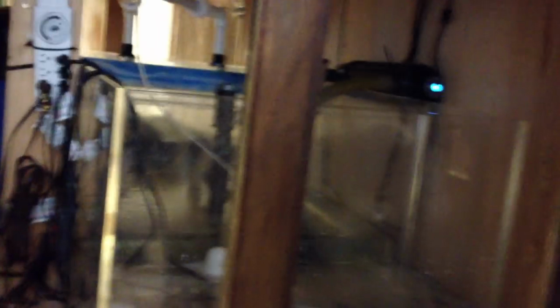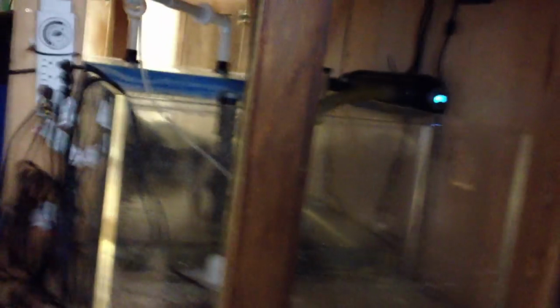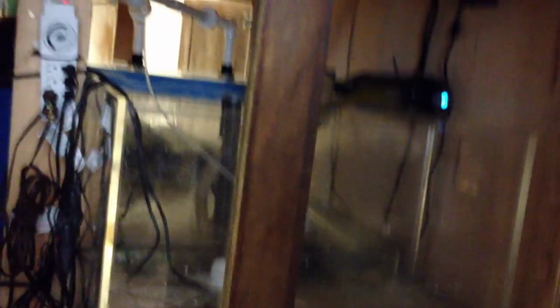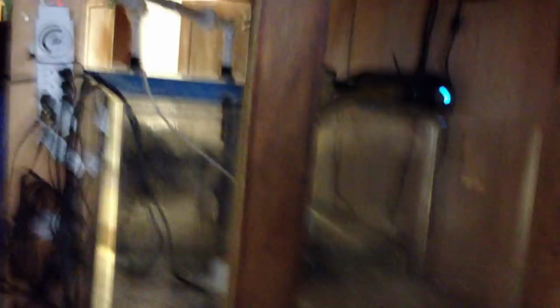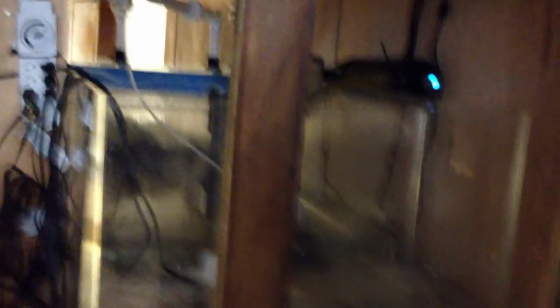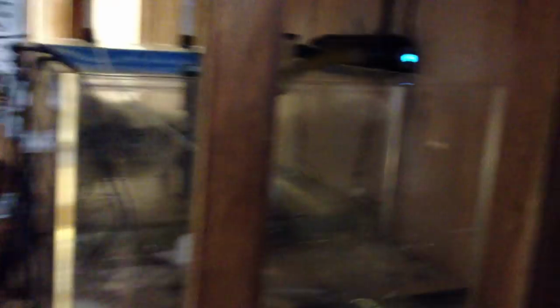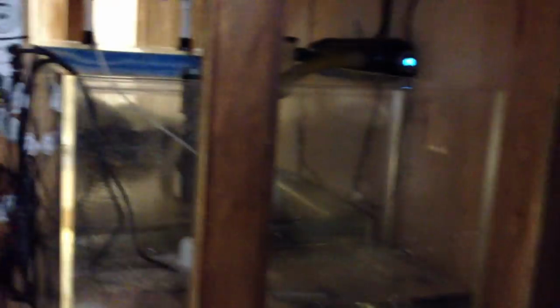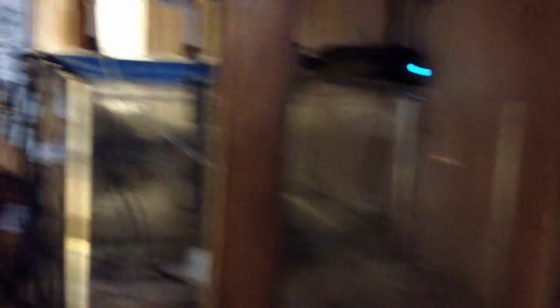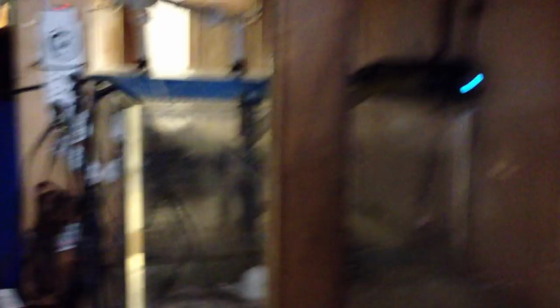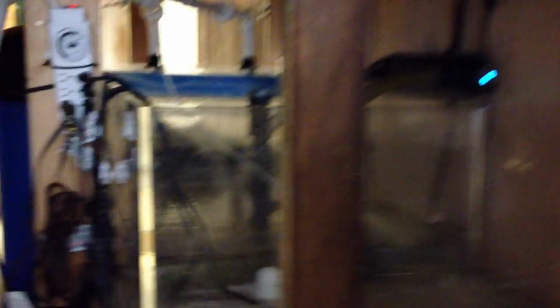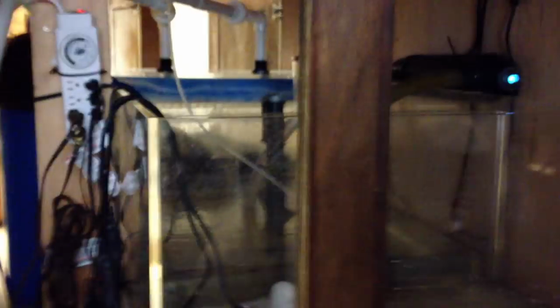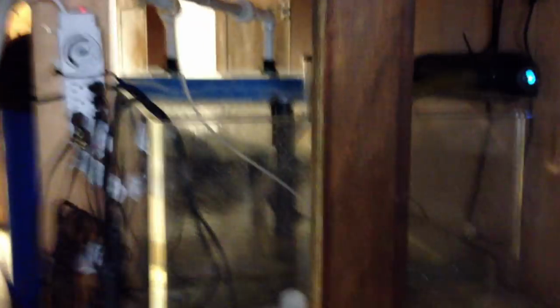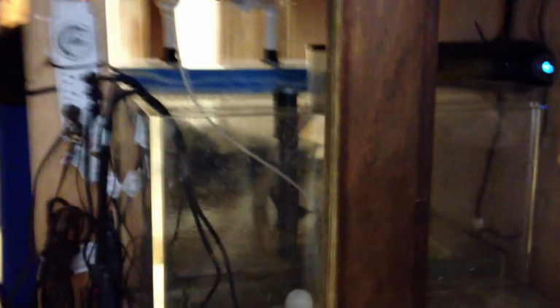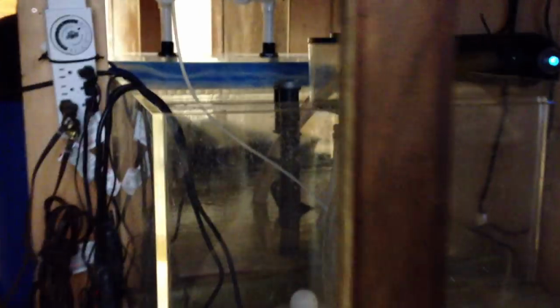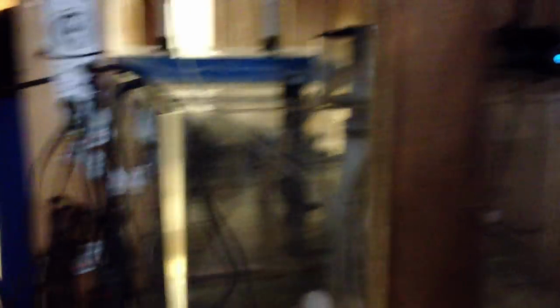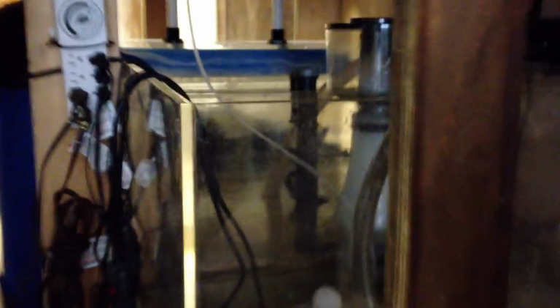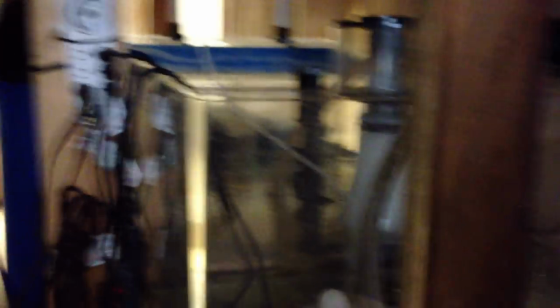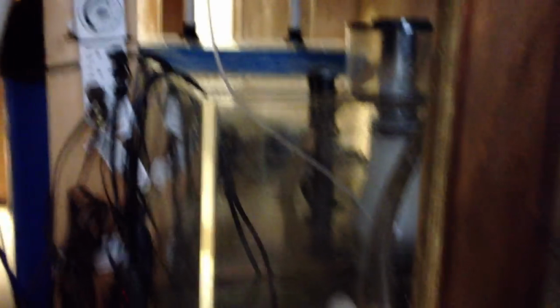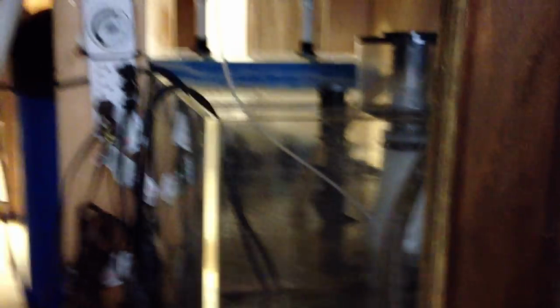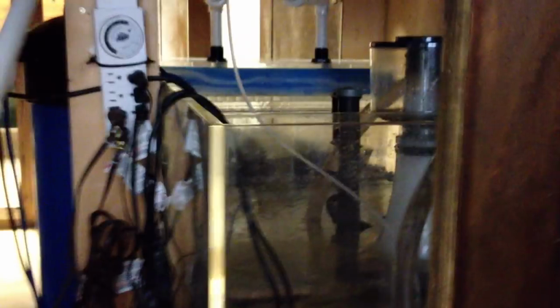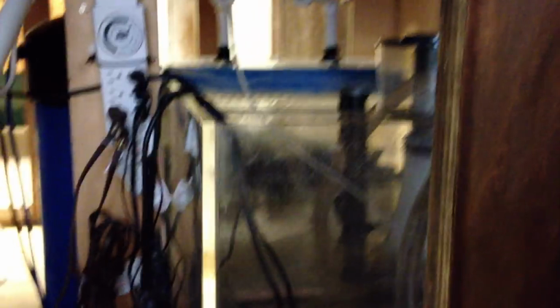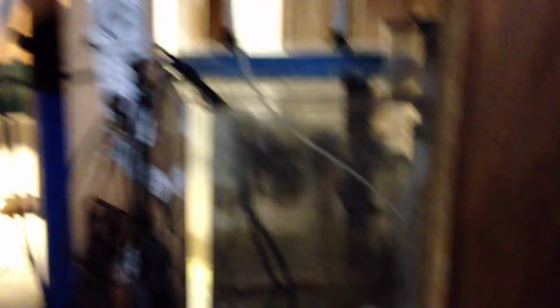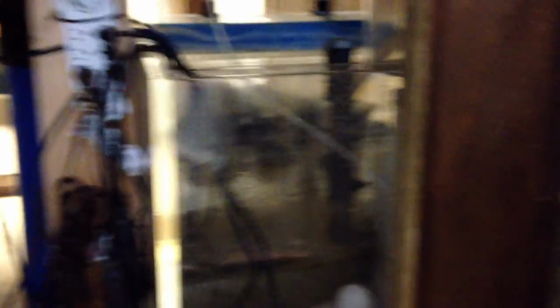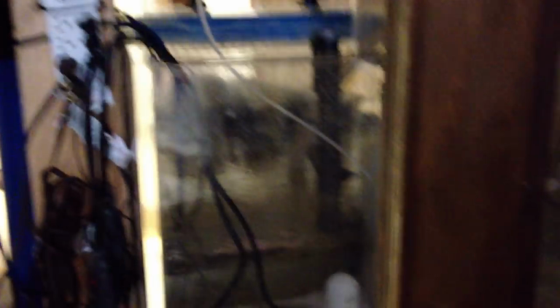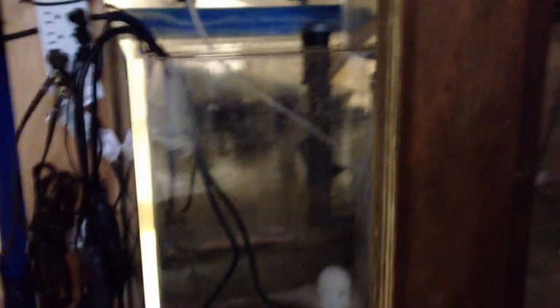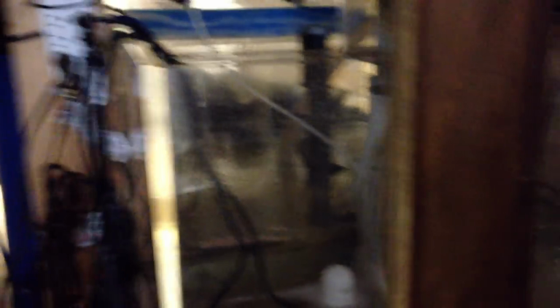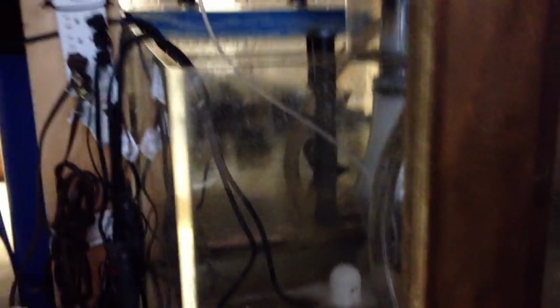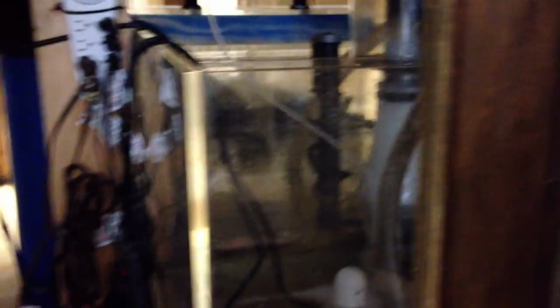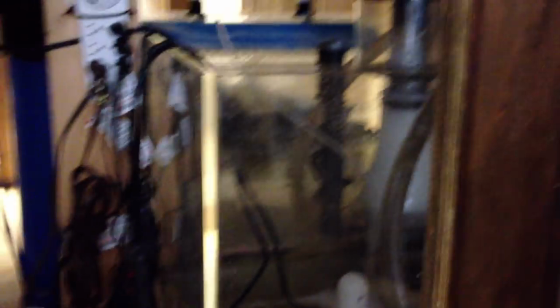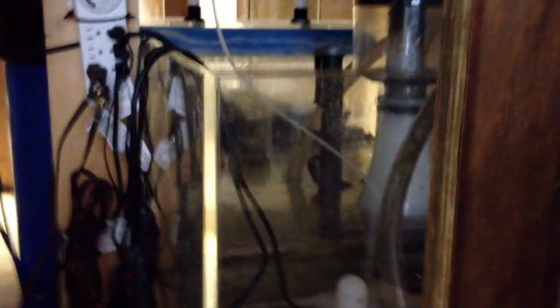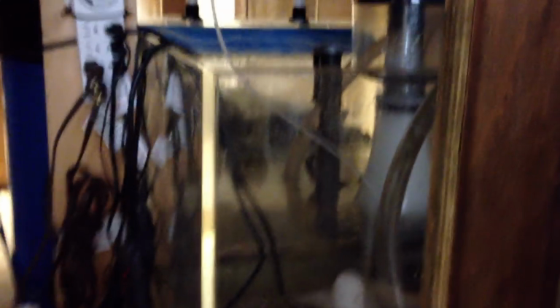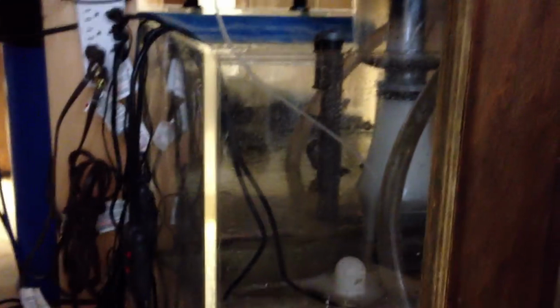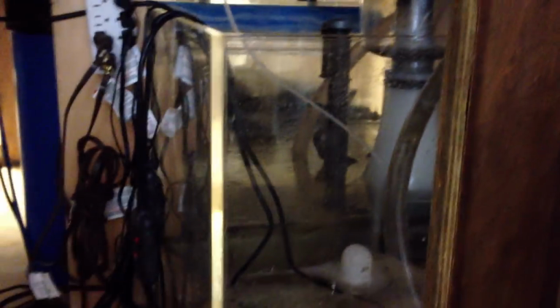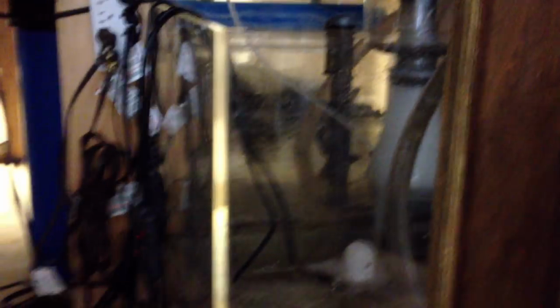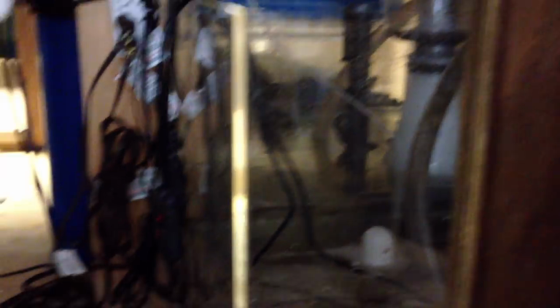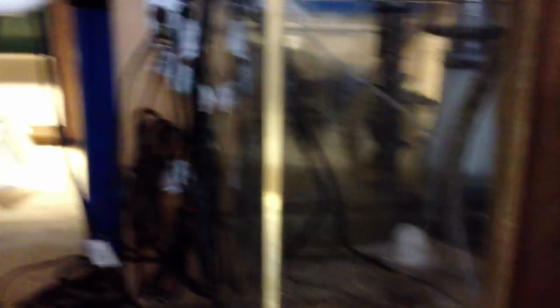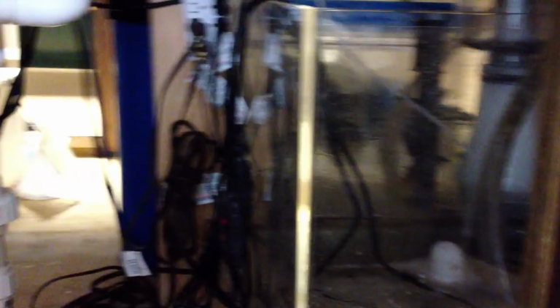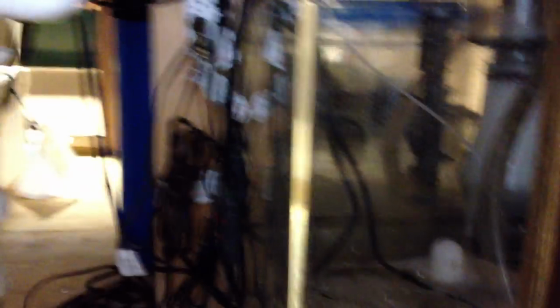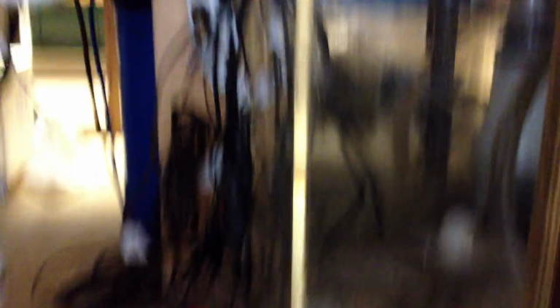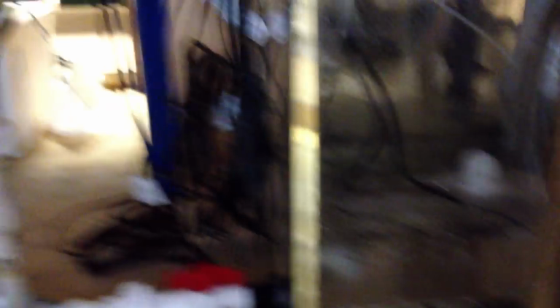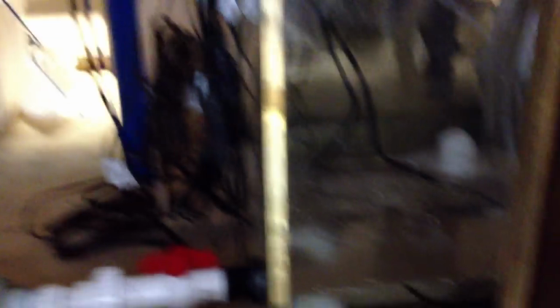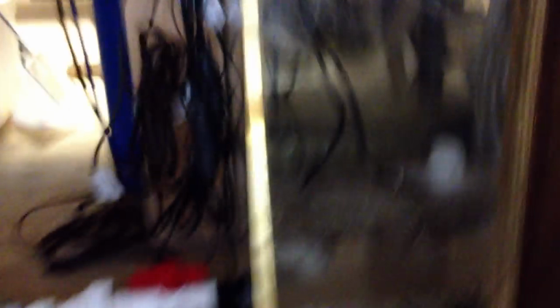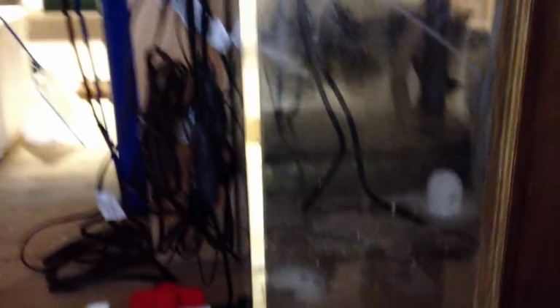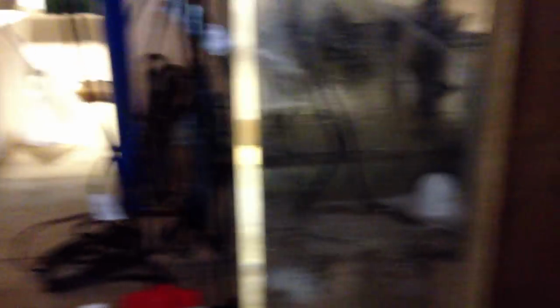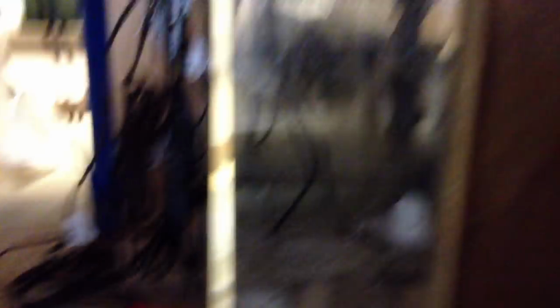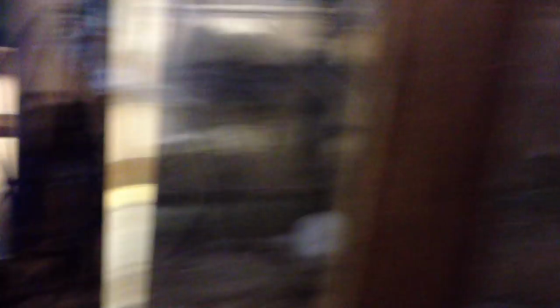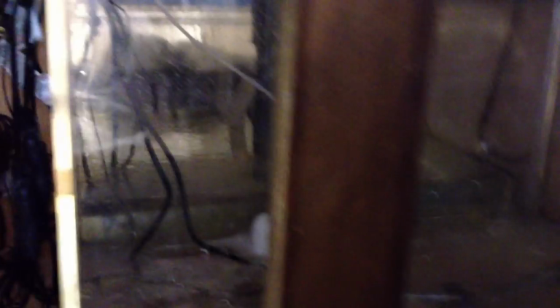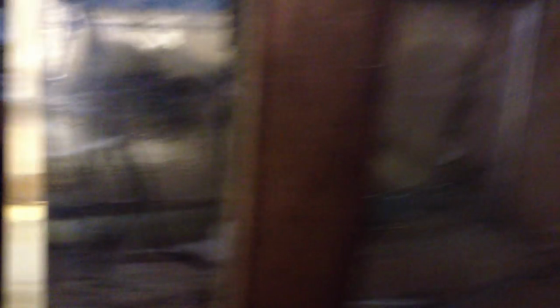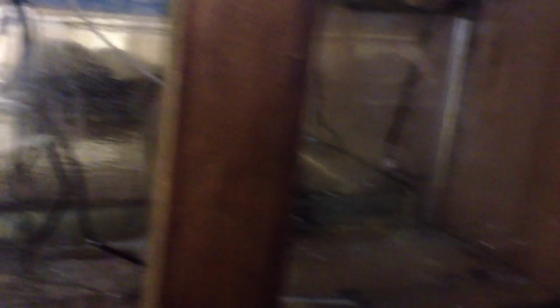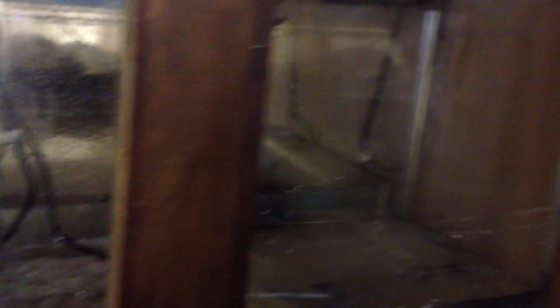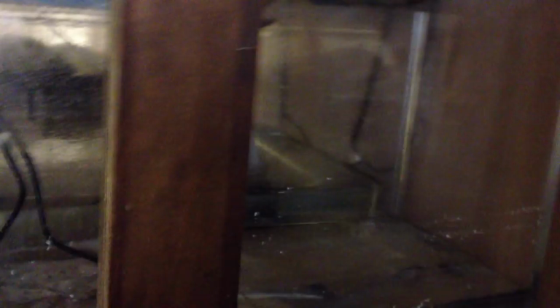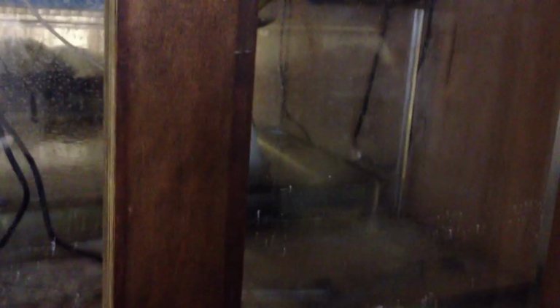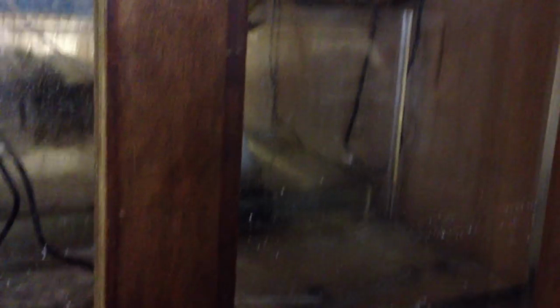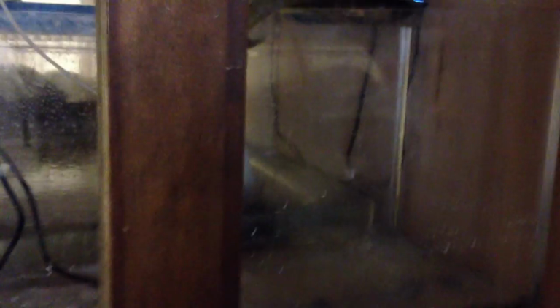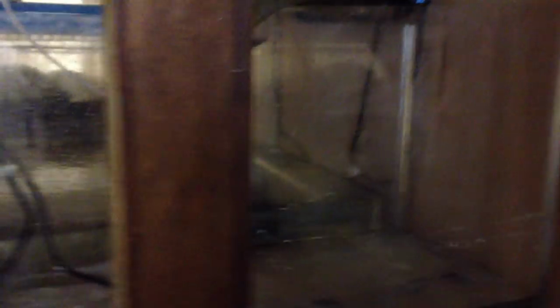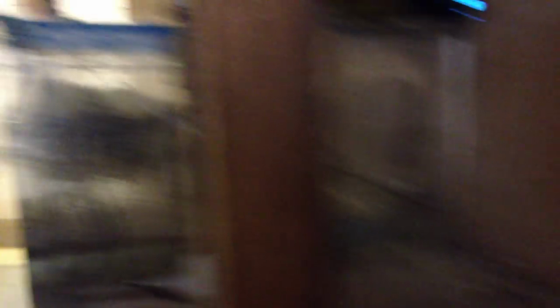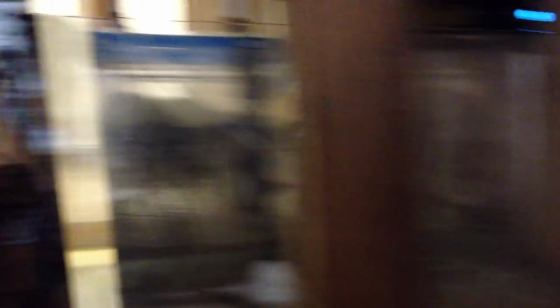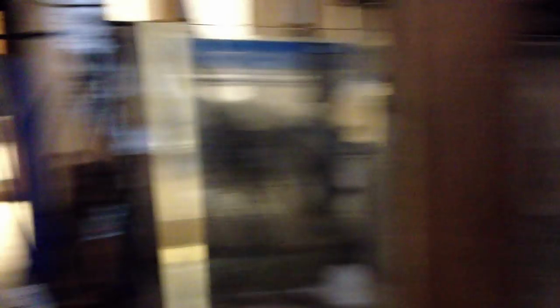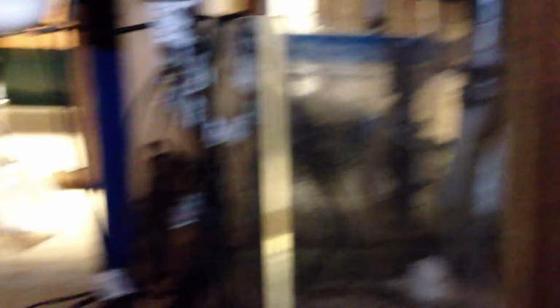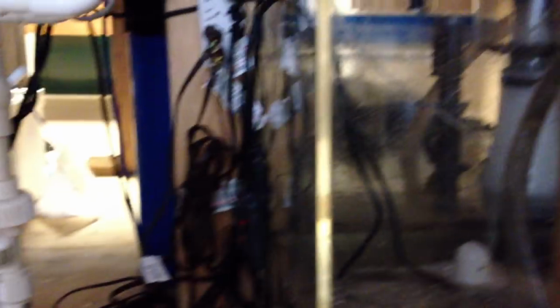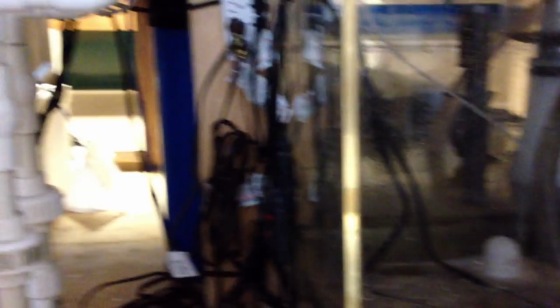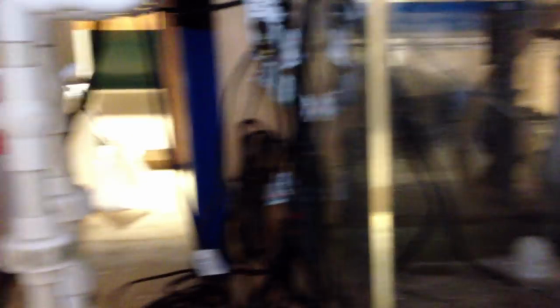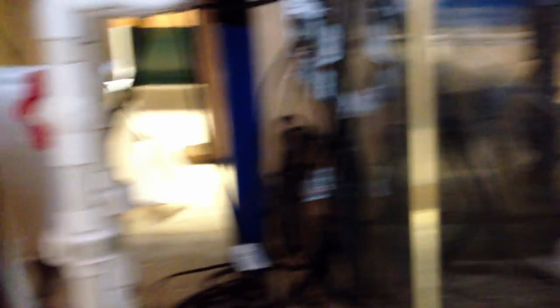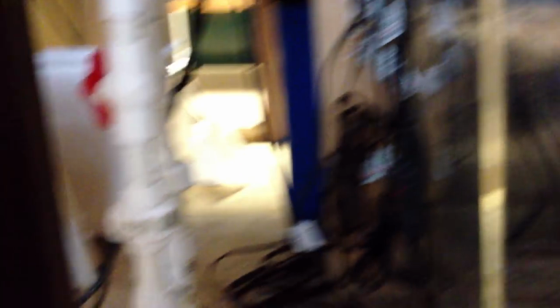I've had some people asking me on YouTube what kind of filtration system I've got with this tank for these sharks.